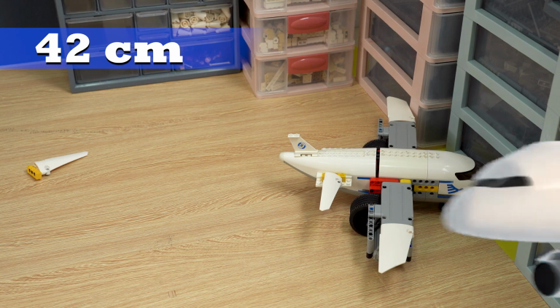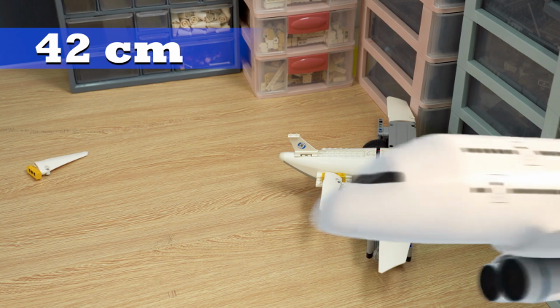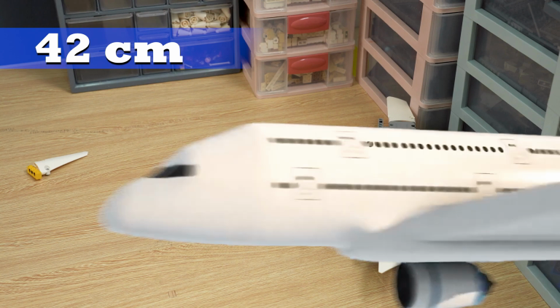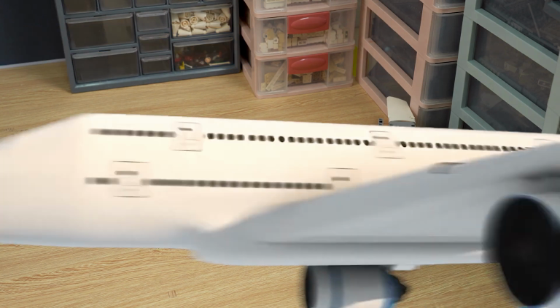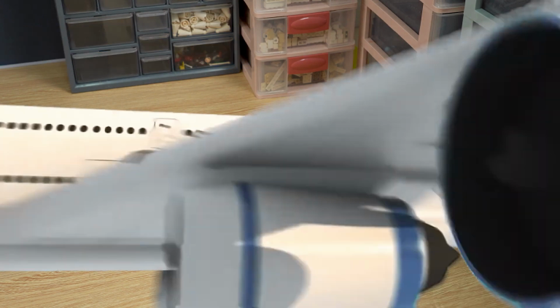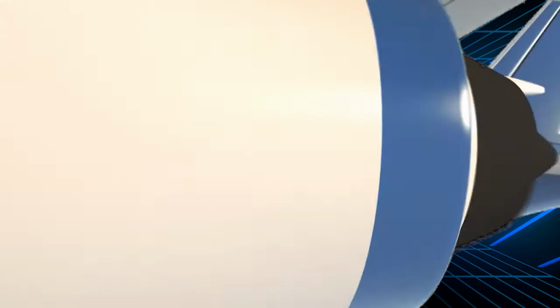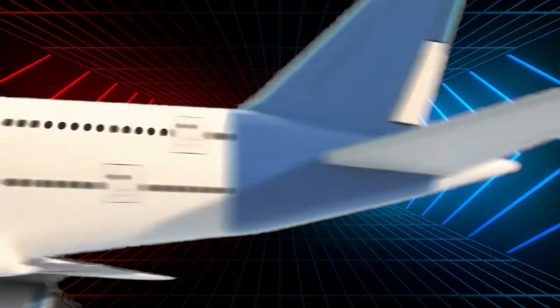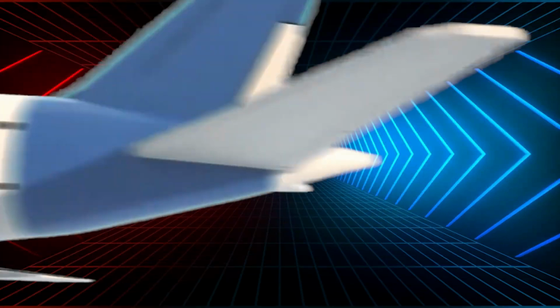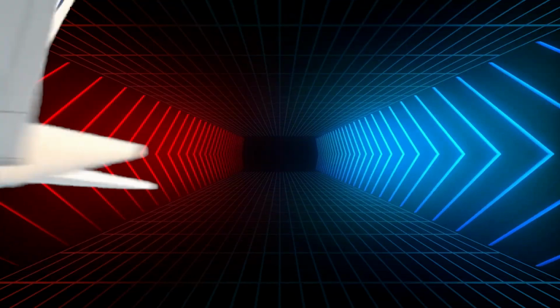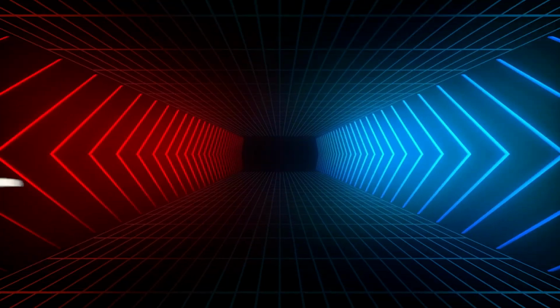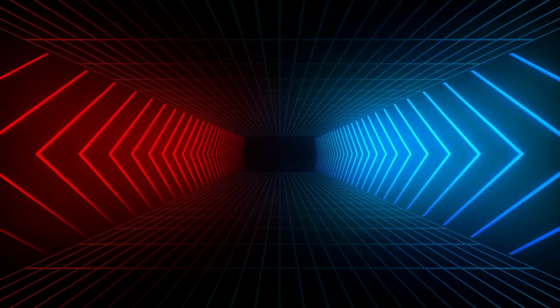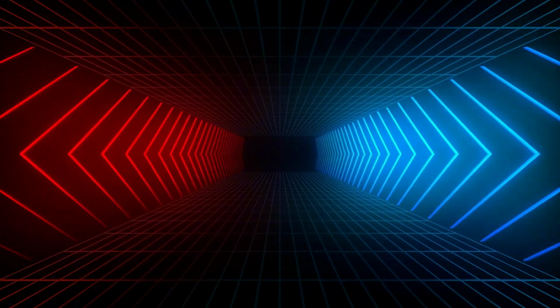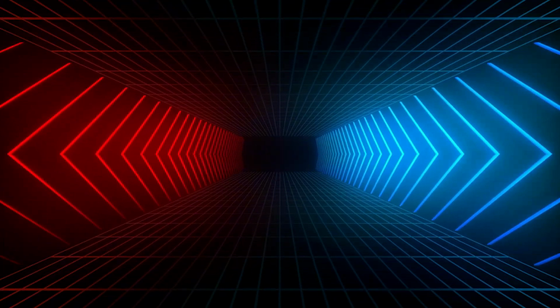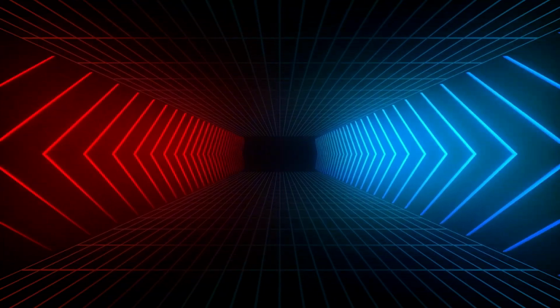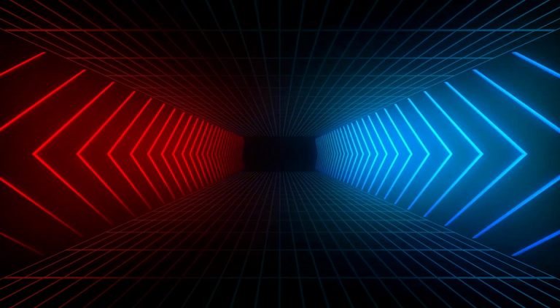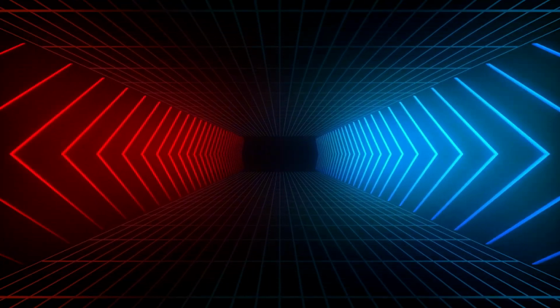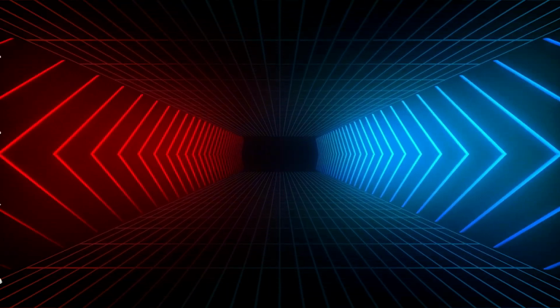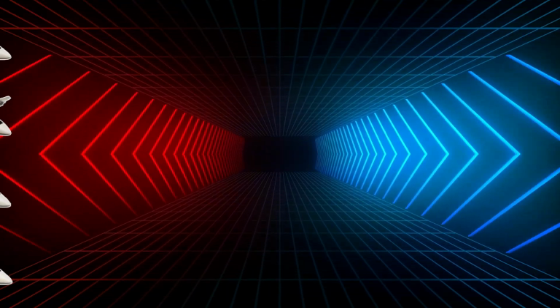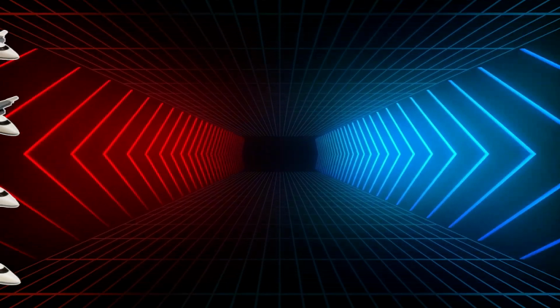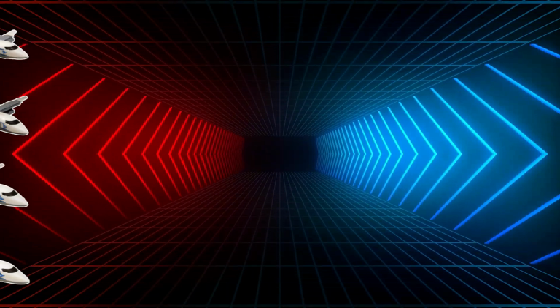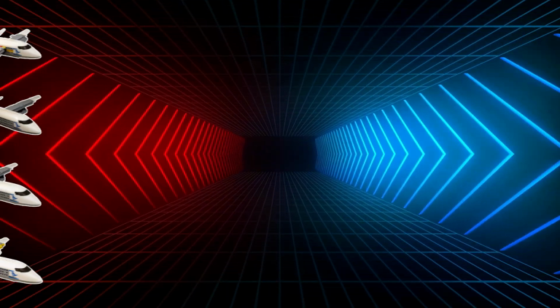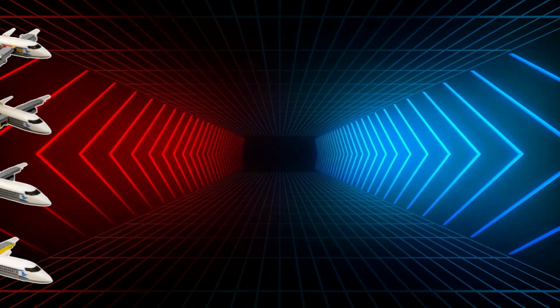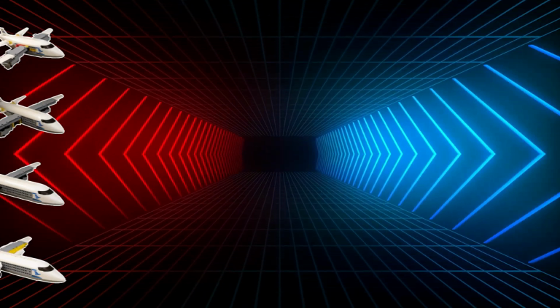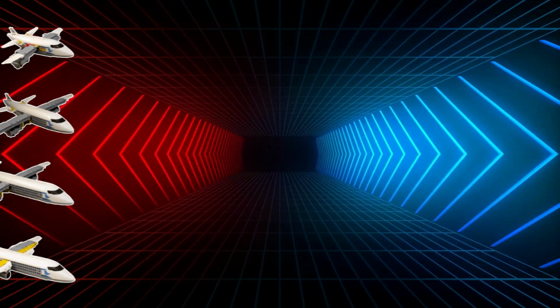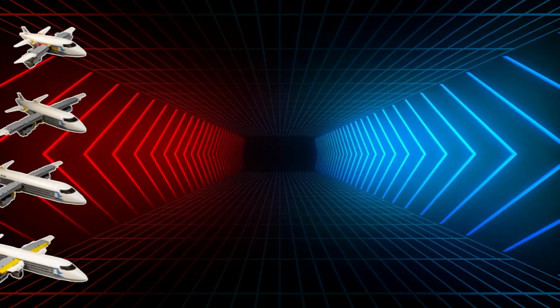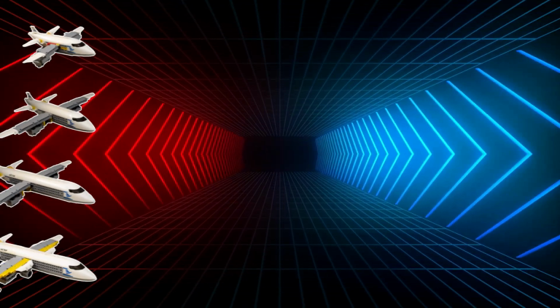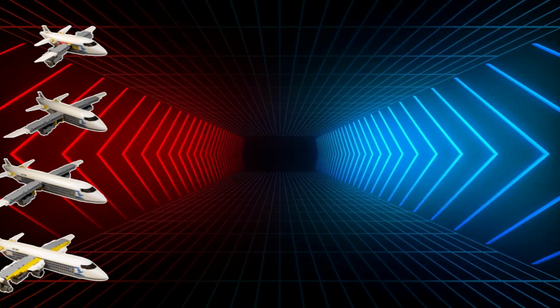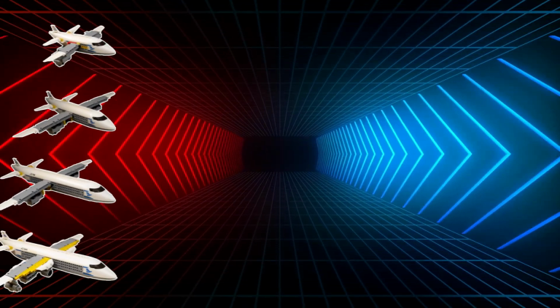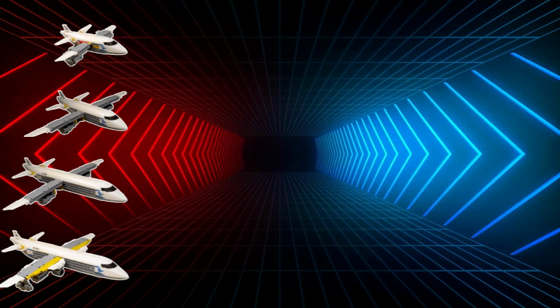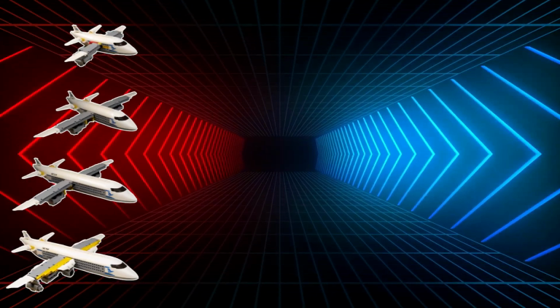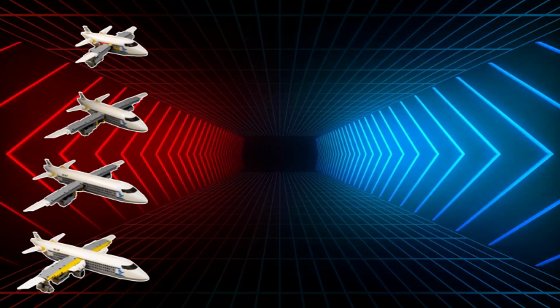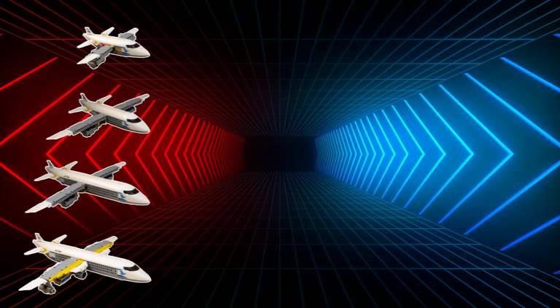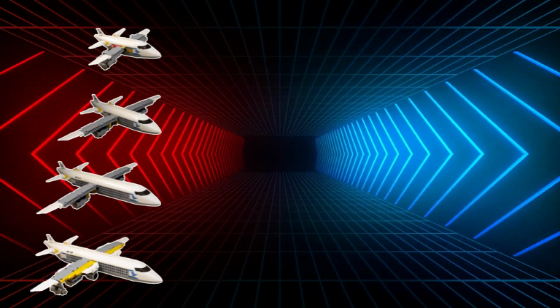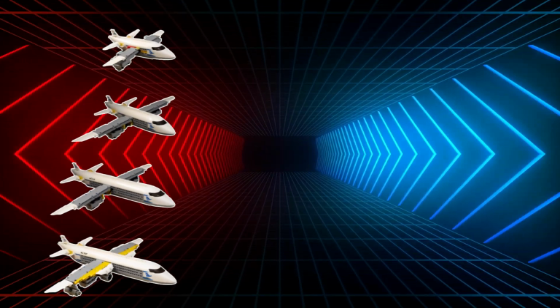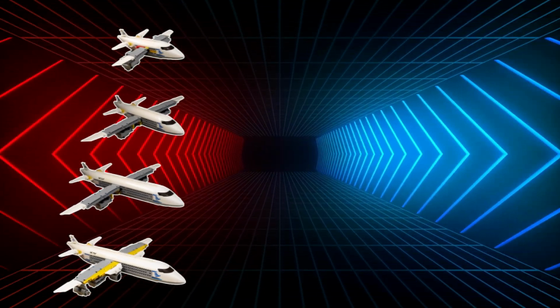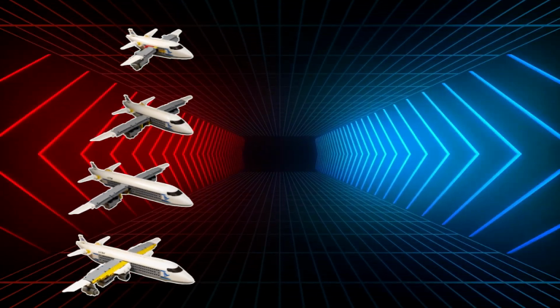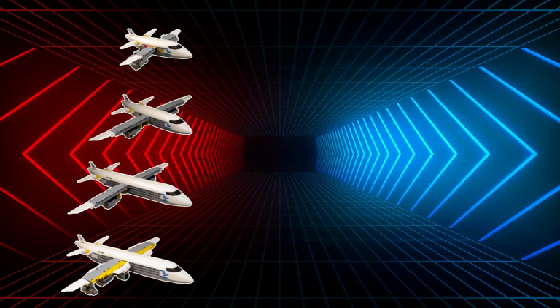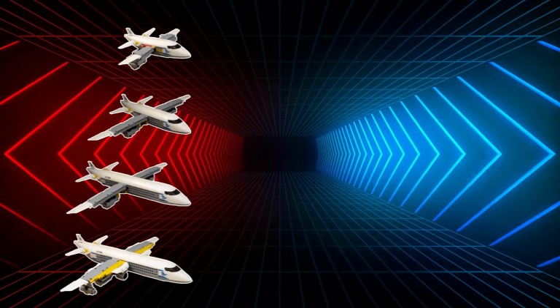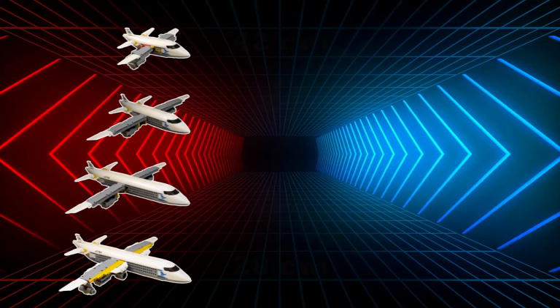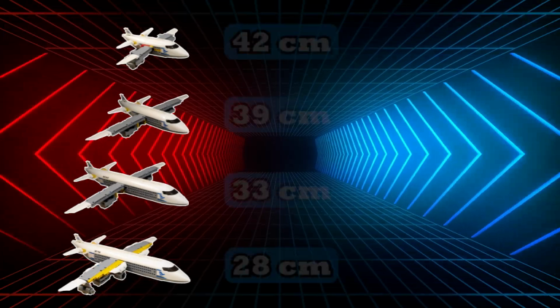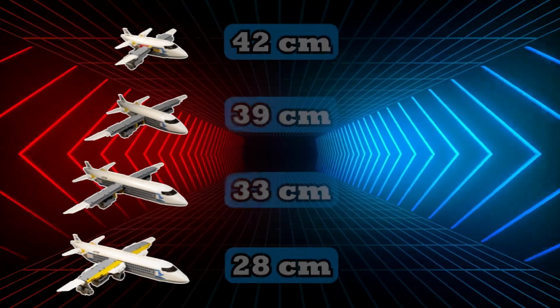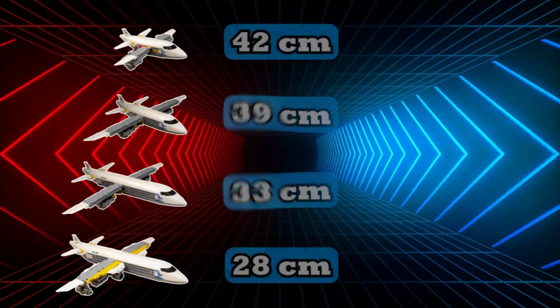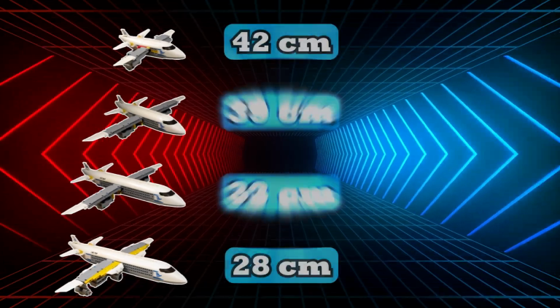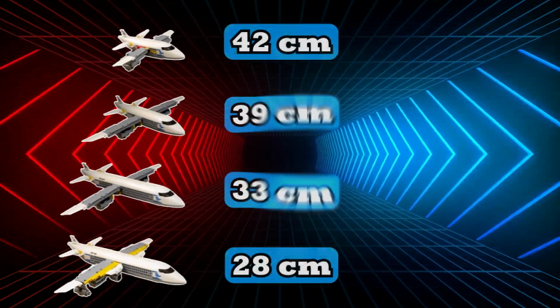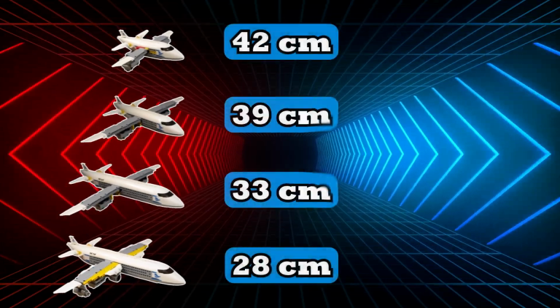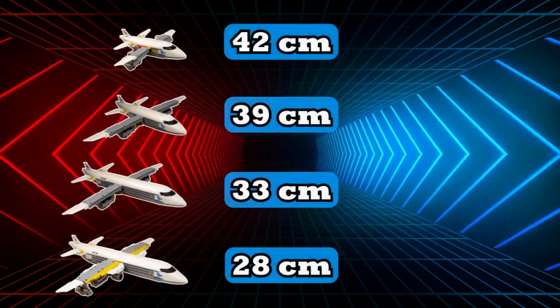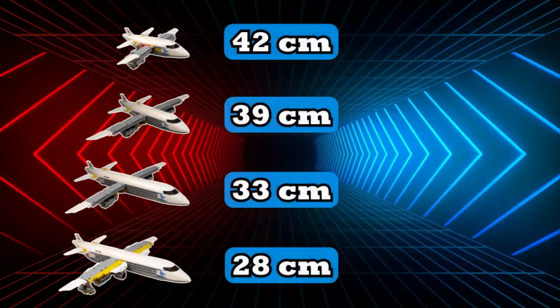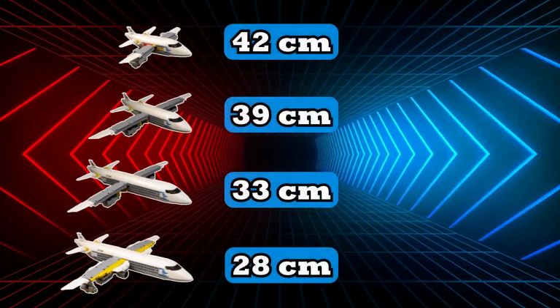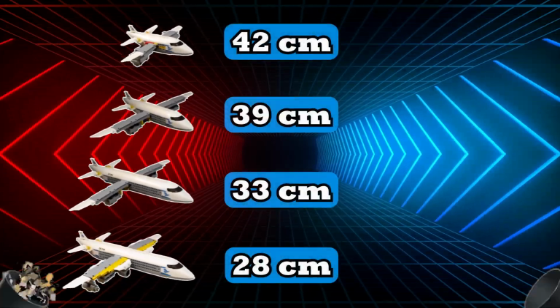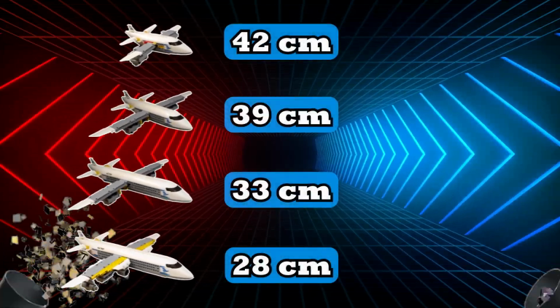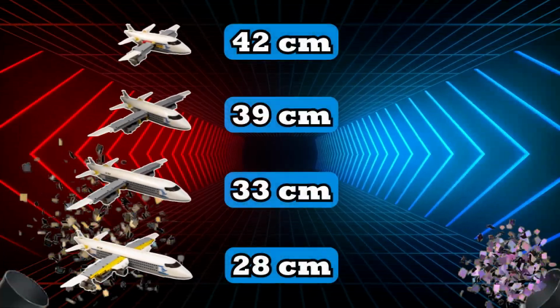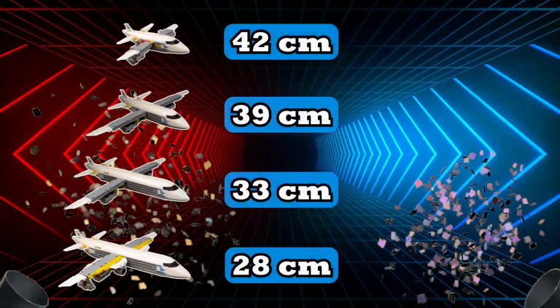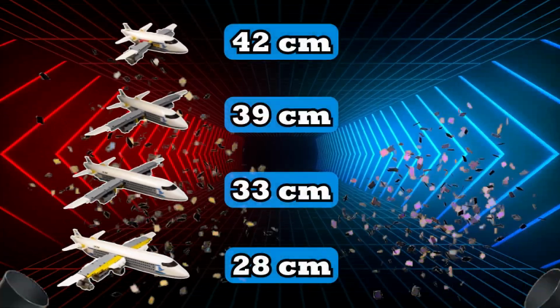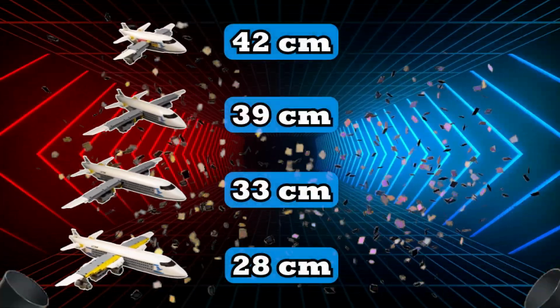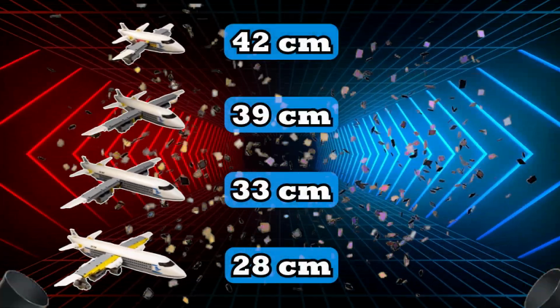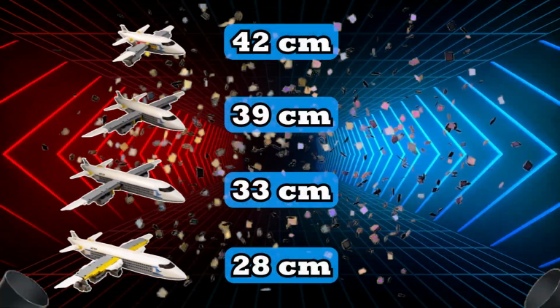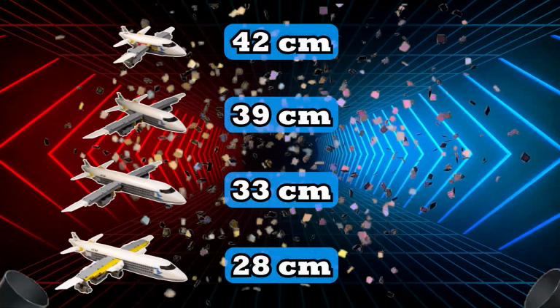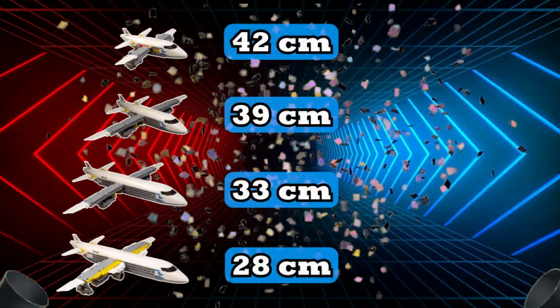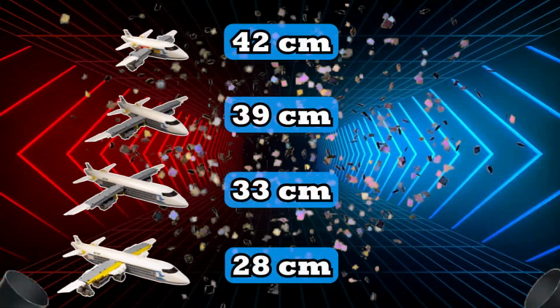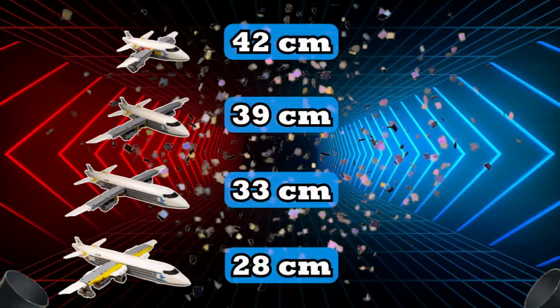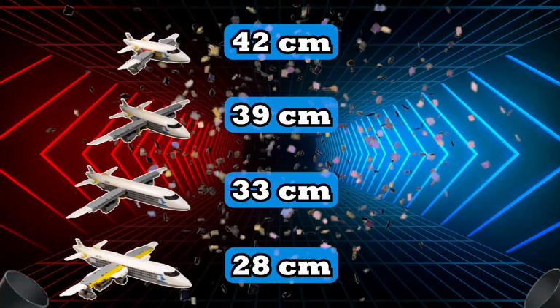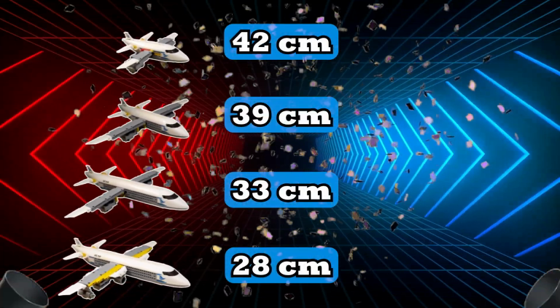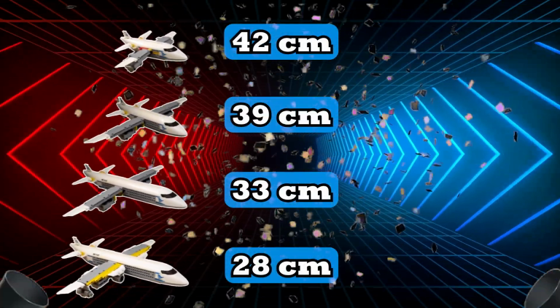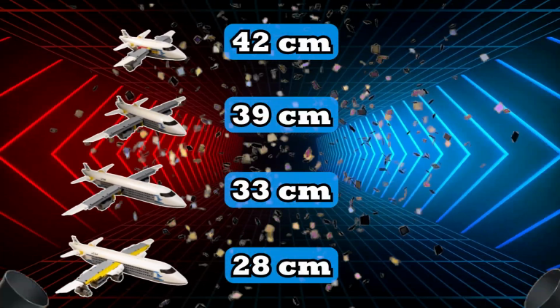Thanks for hanging out with me, guys! Don't forget to smash that like button, hit subscribe, and ring the bell so you don't miss any of my future videos.